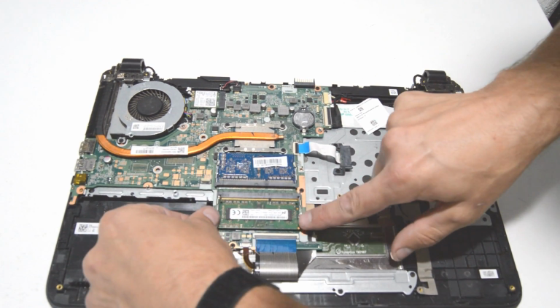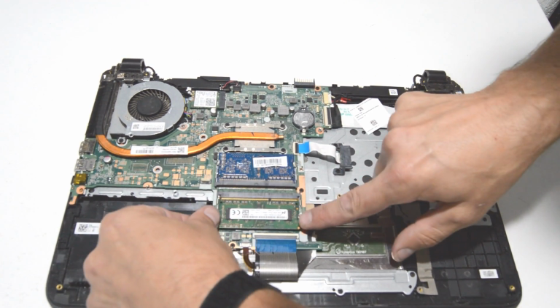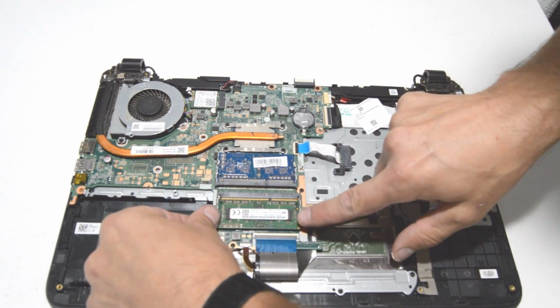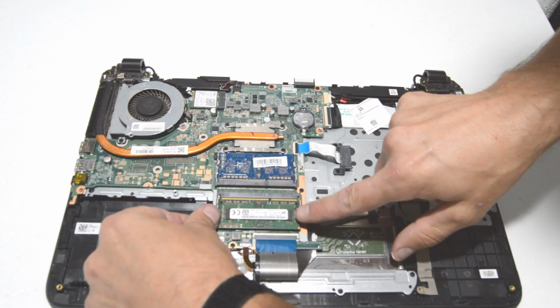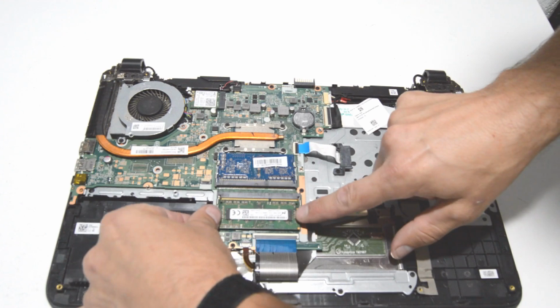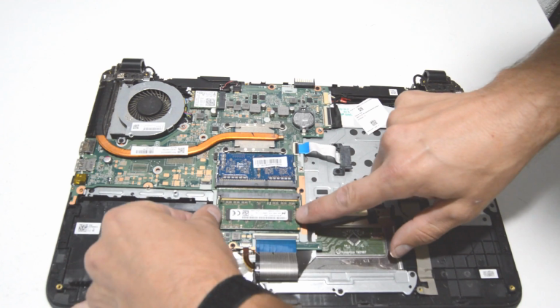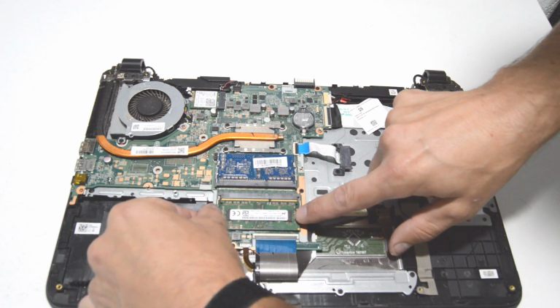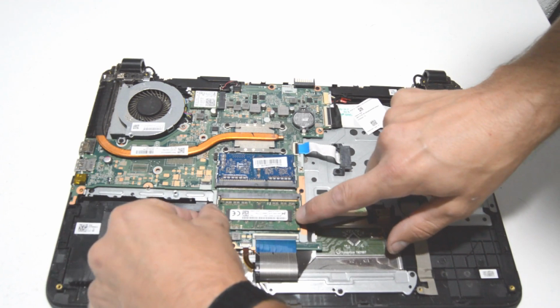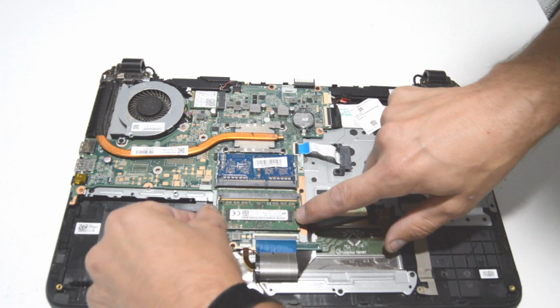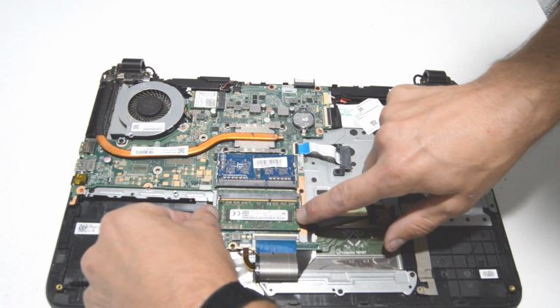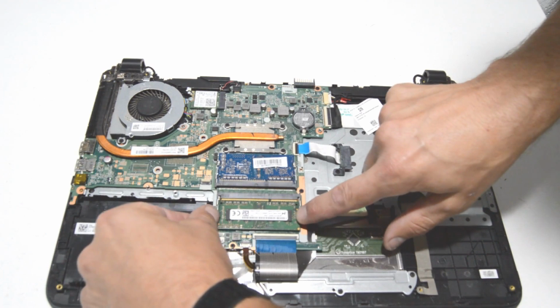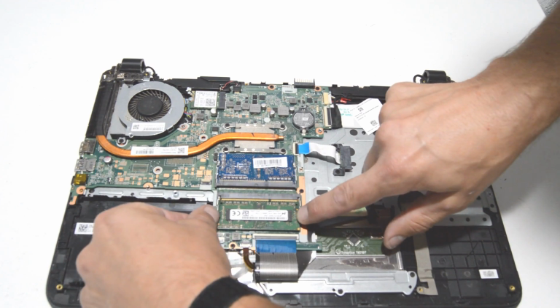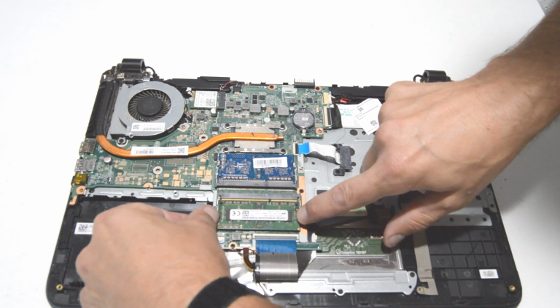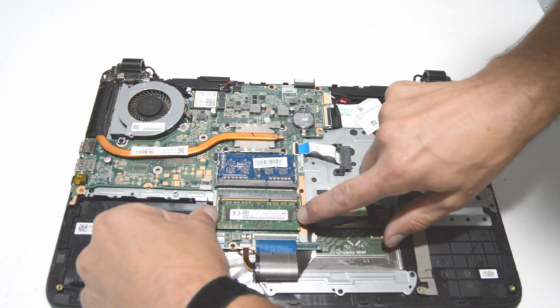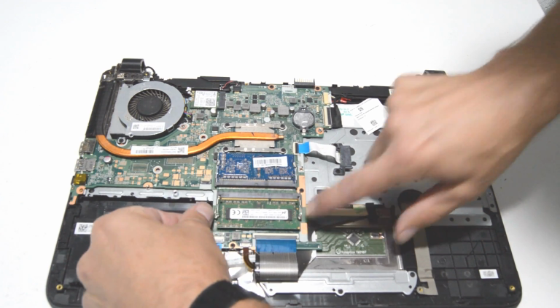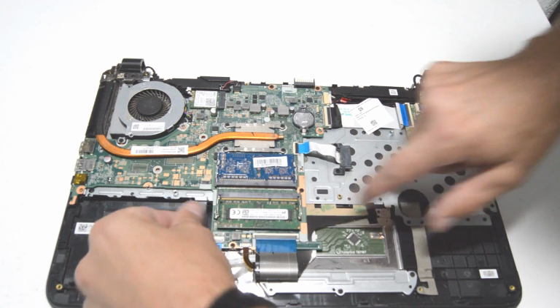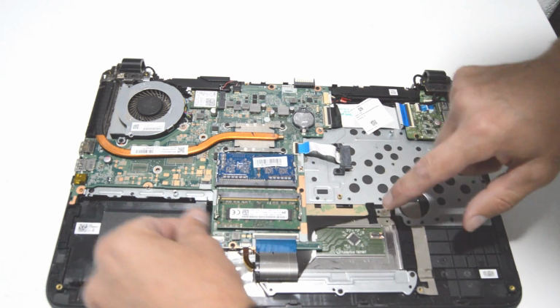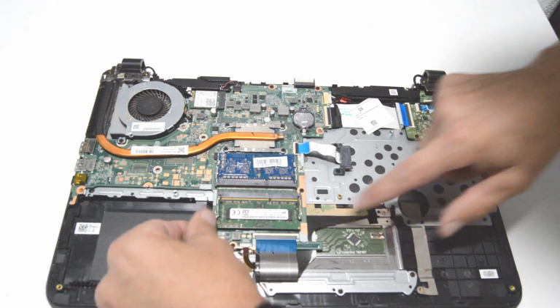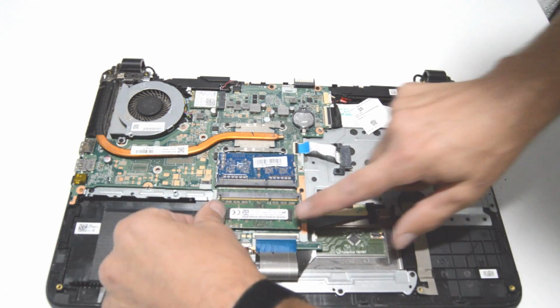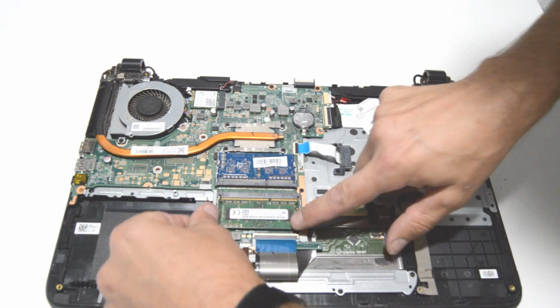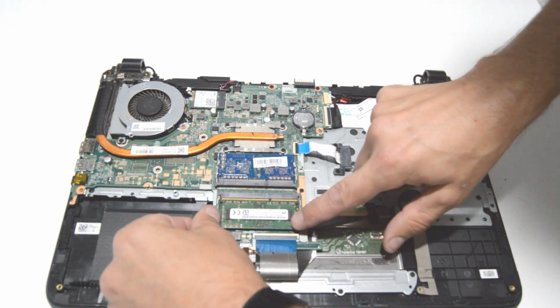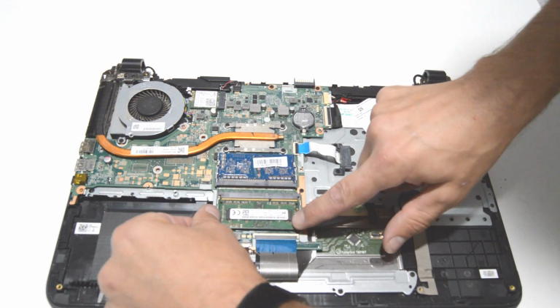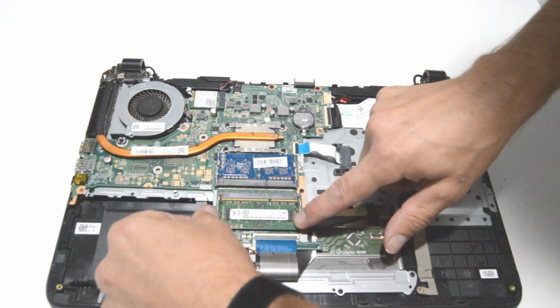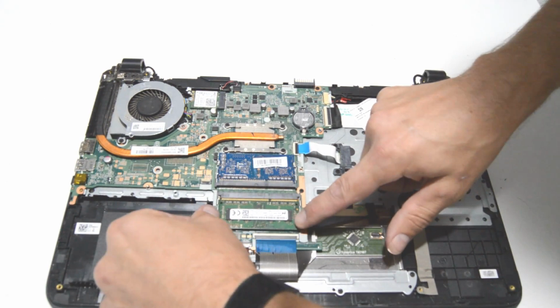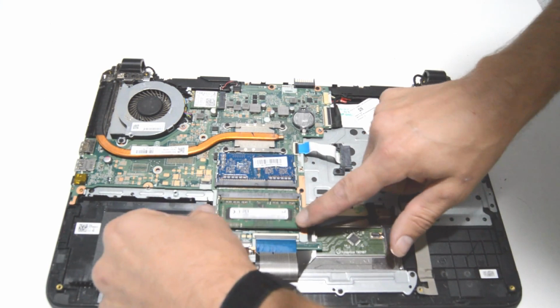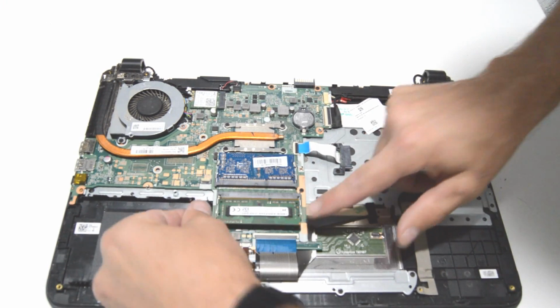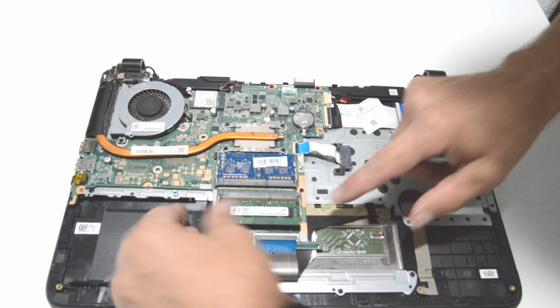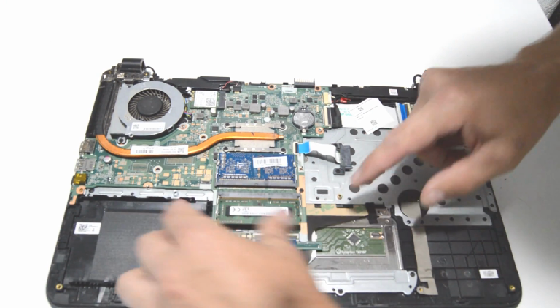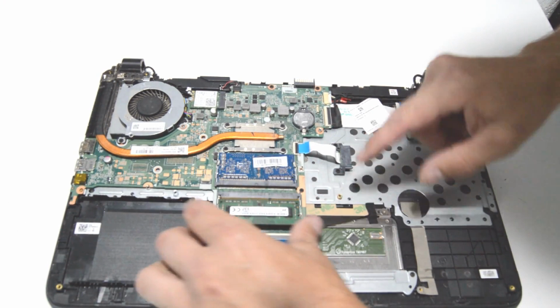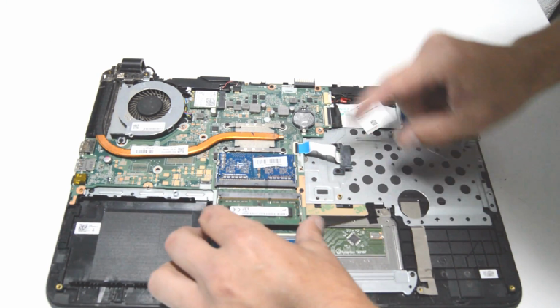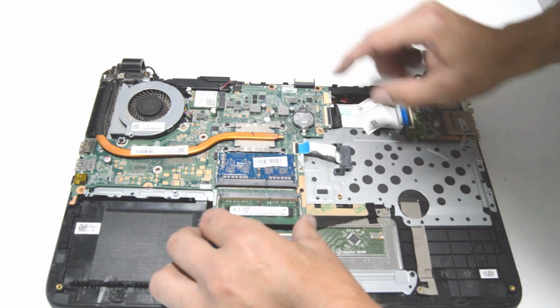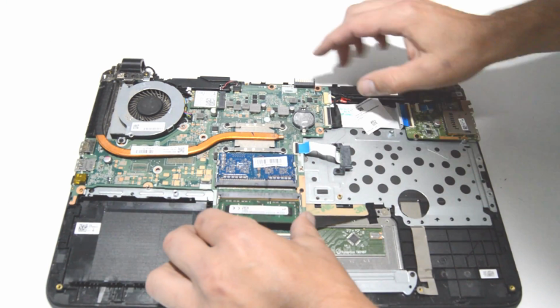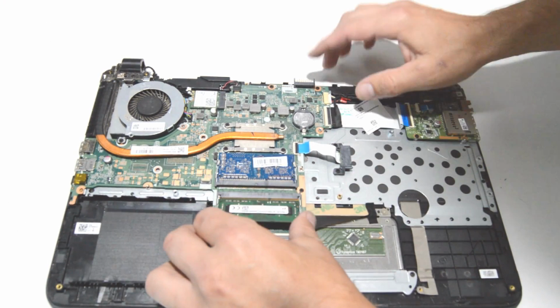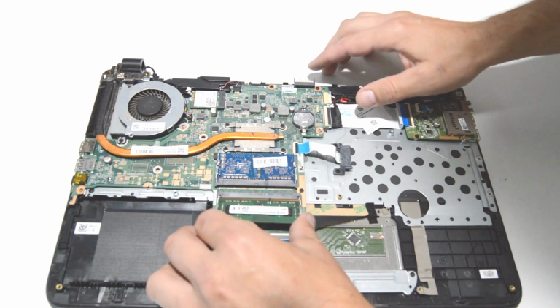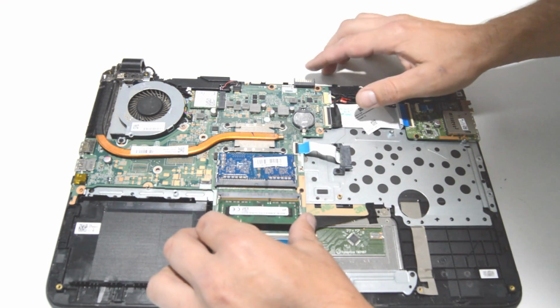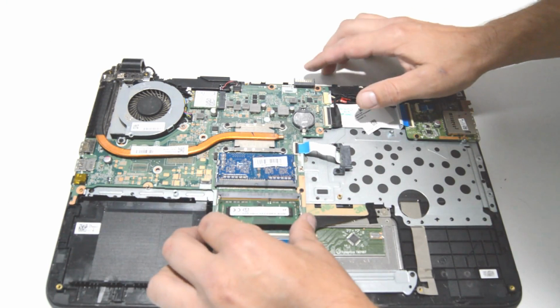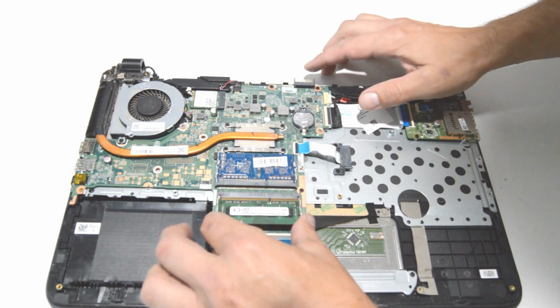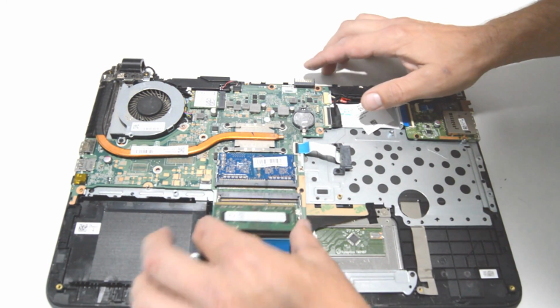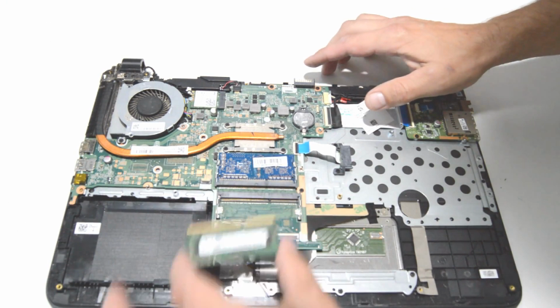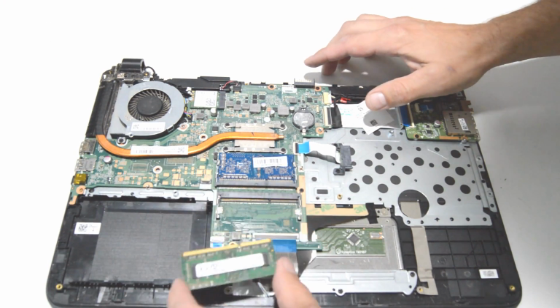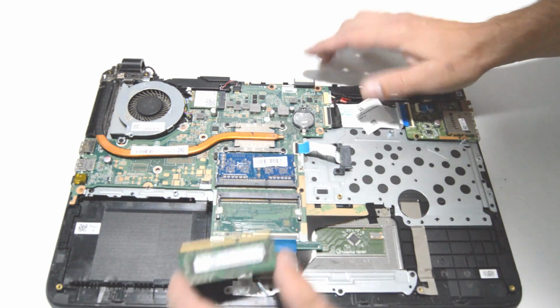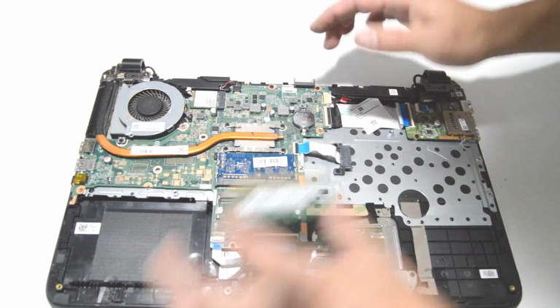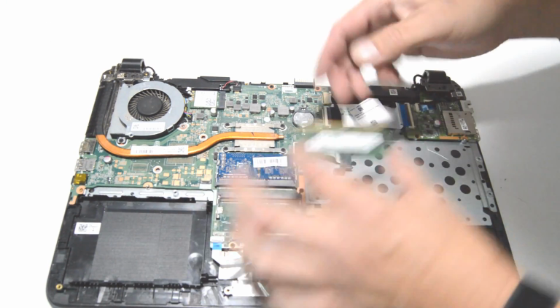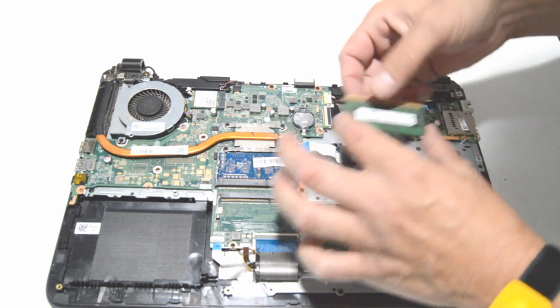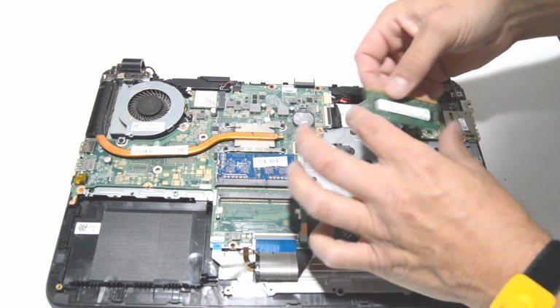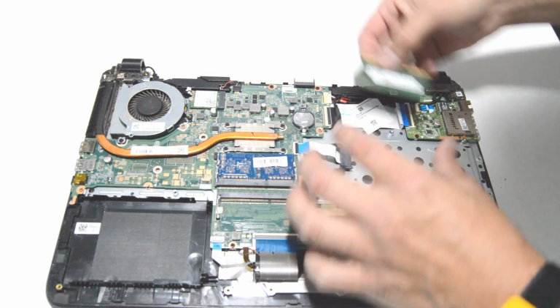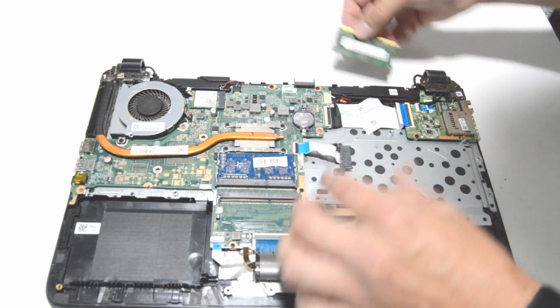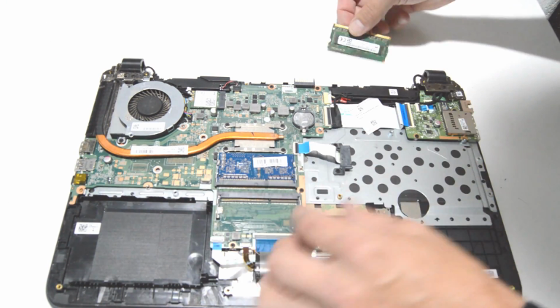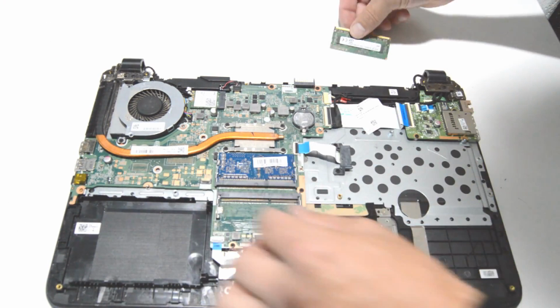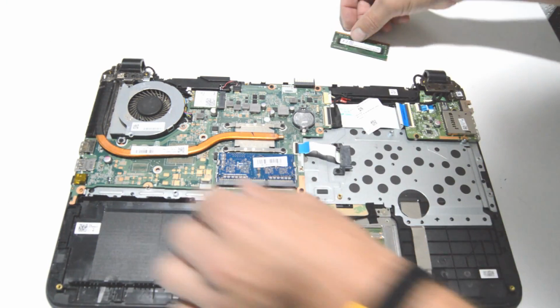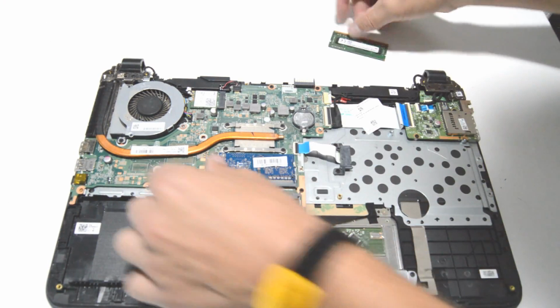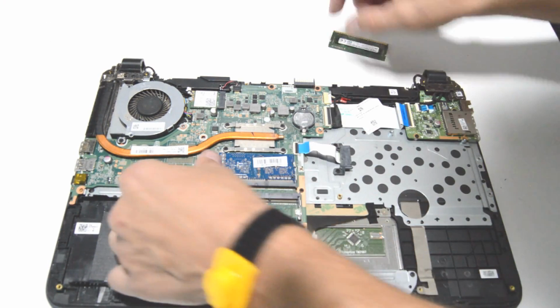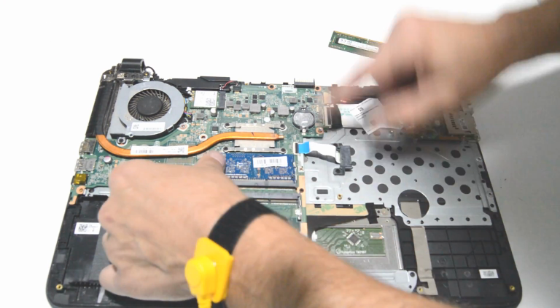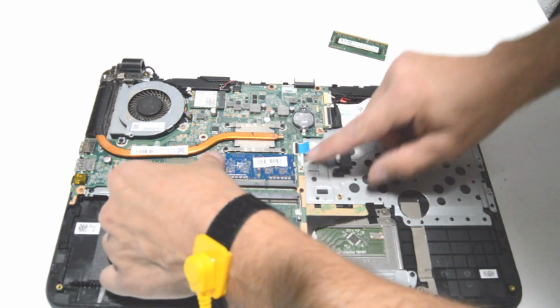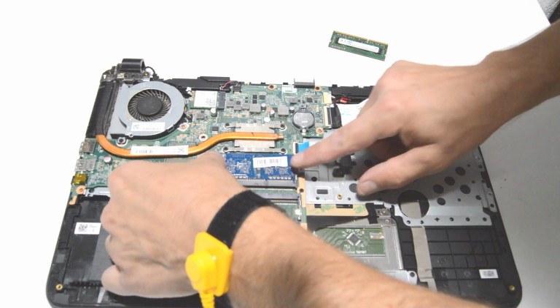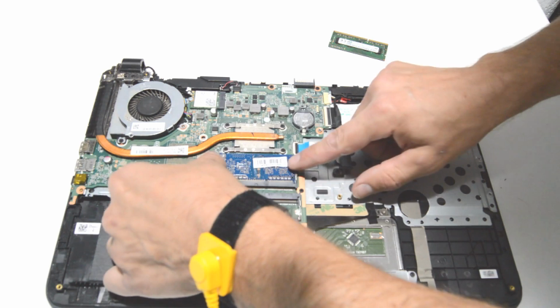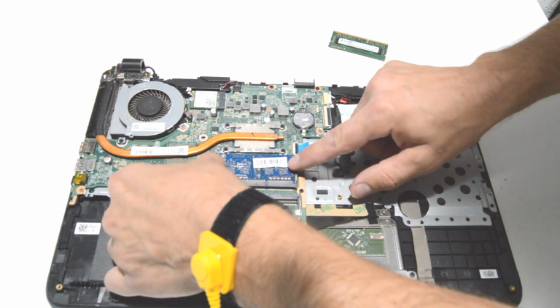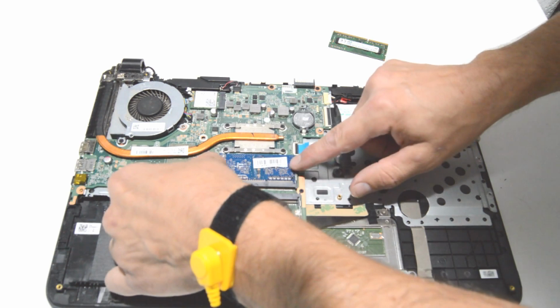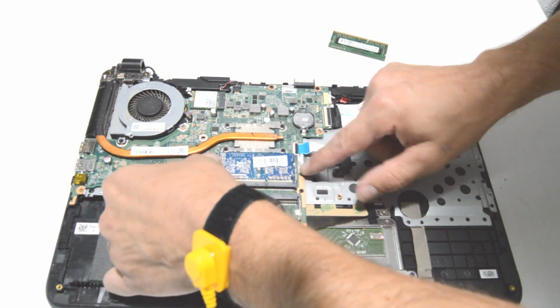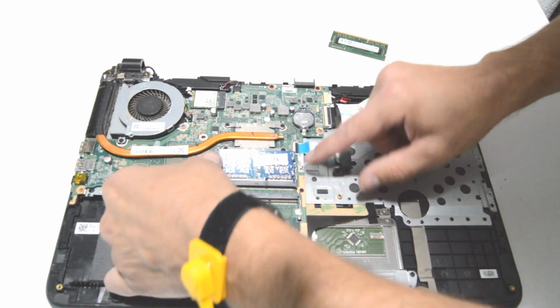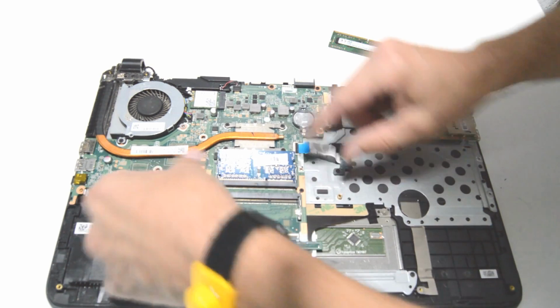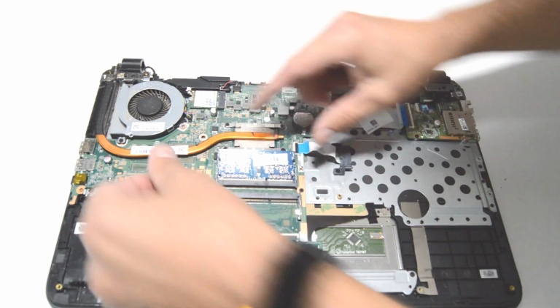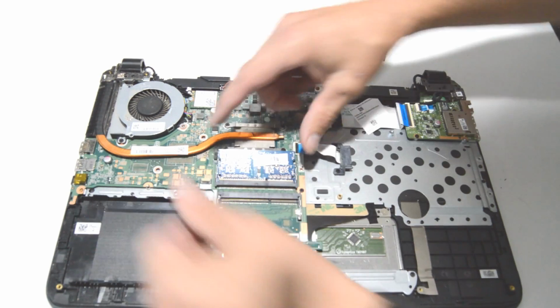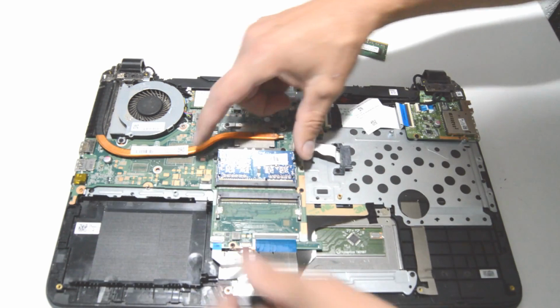Next we'll do the memory — just spread the little bars, the memory stick will pop up, and pull it out. Same for the other side.